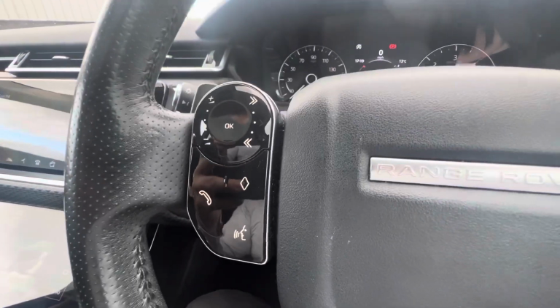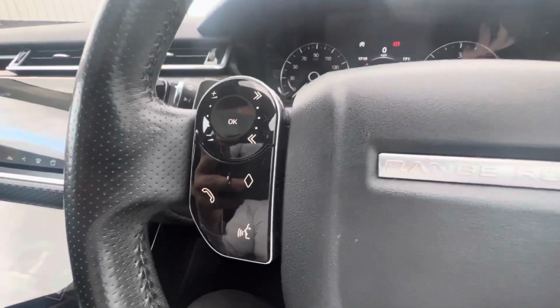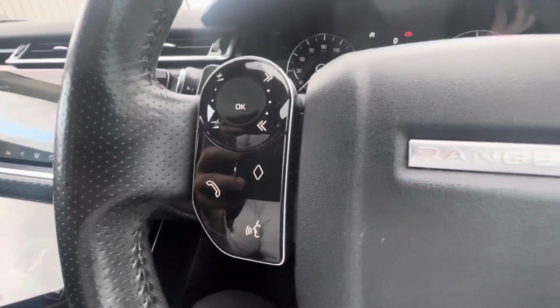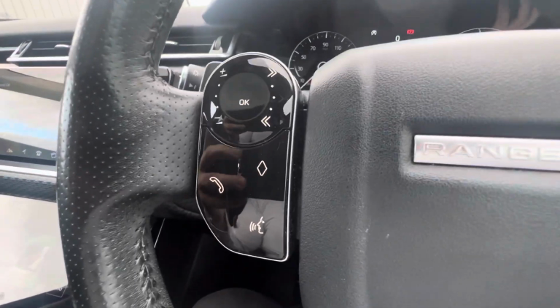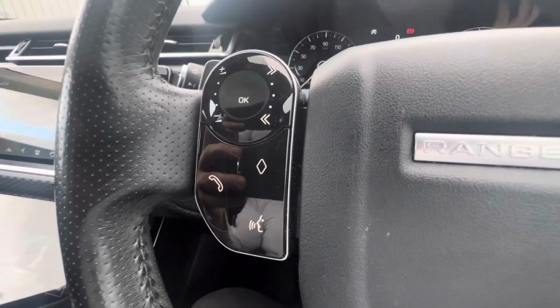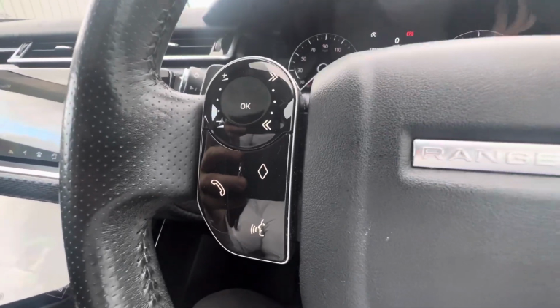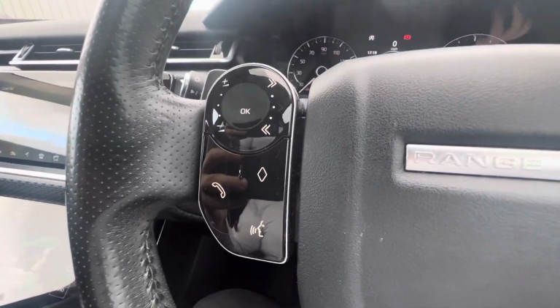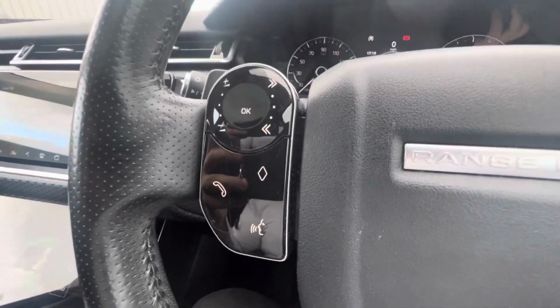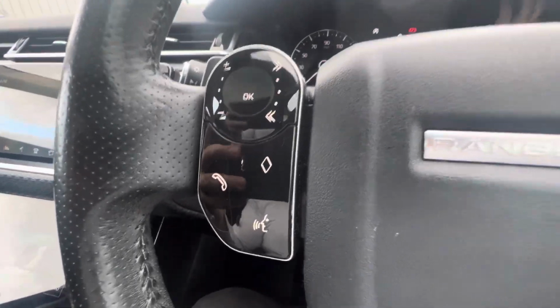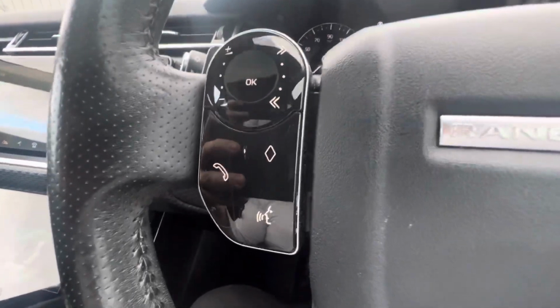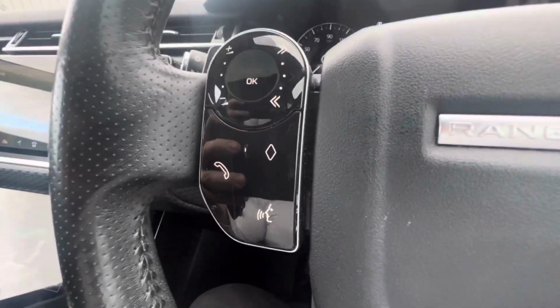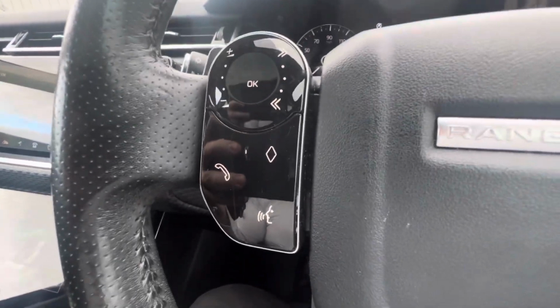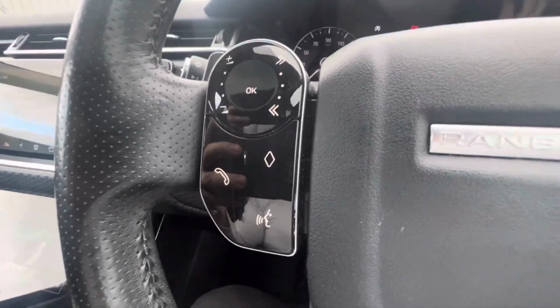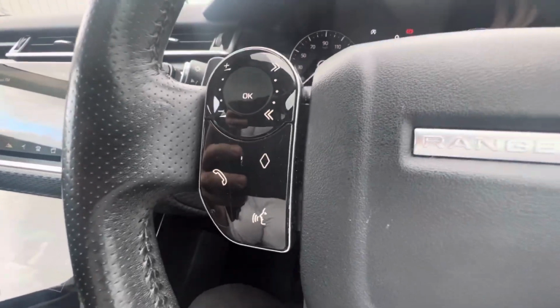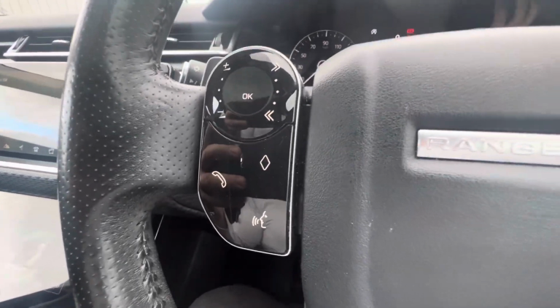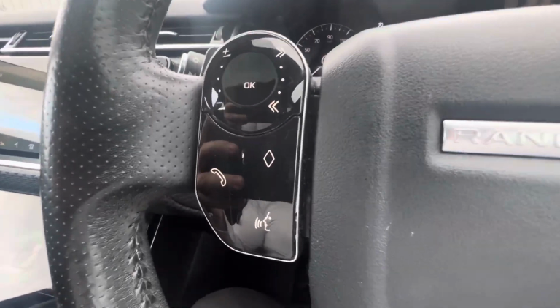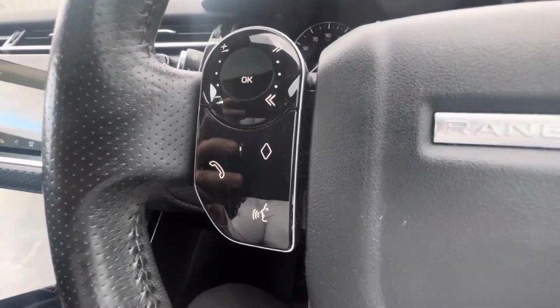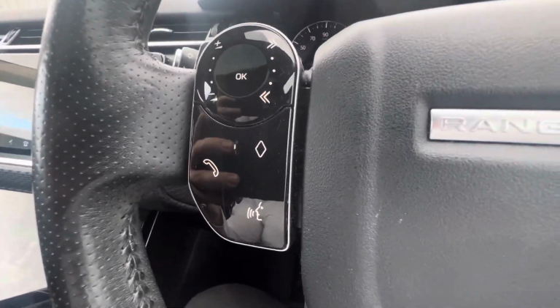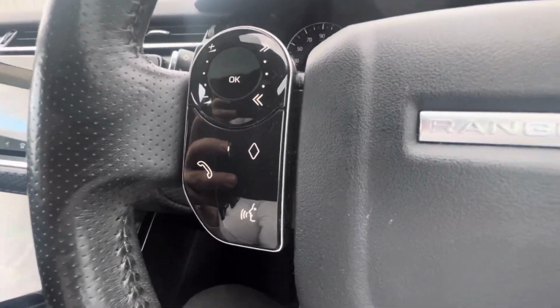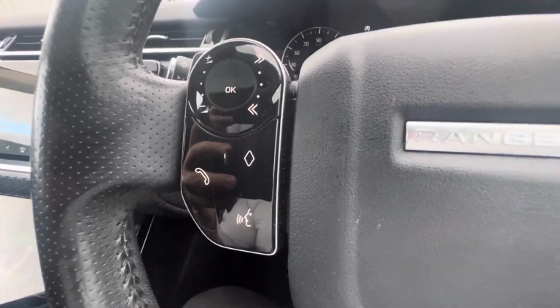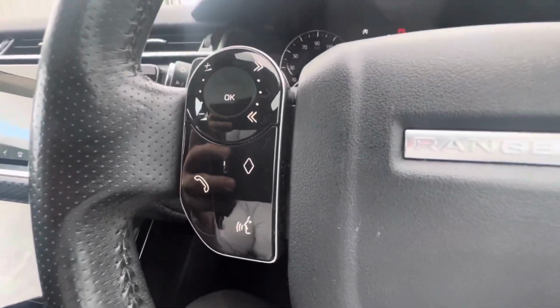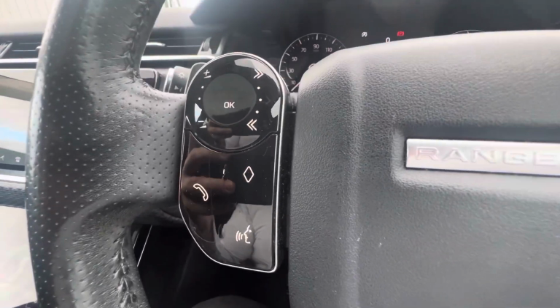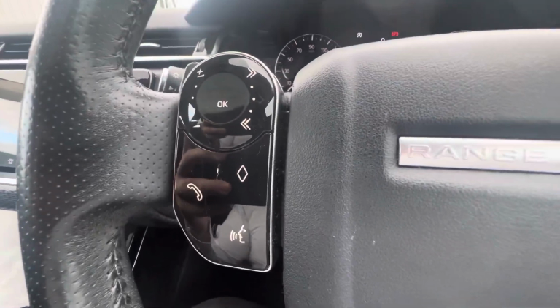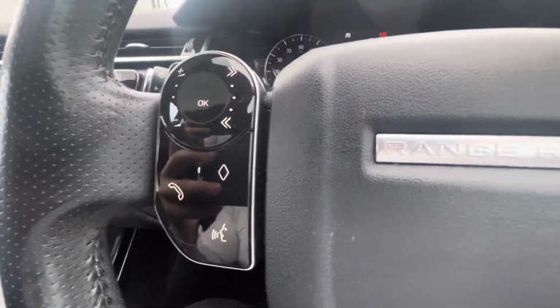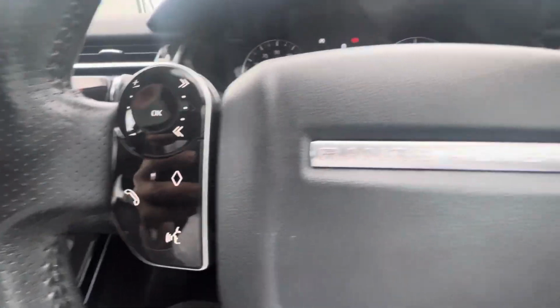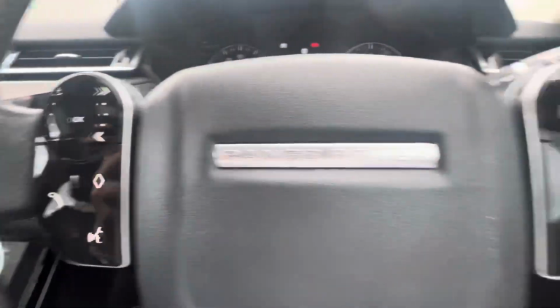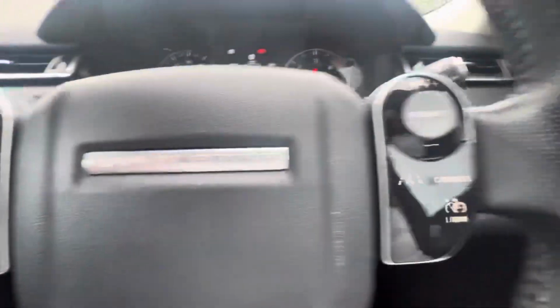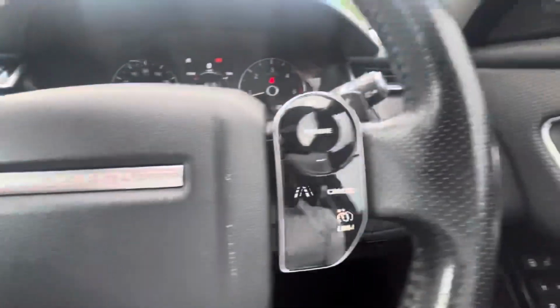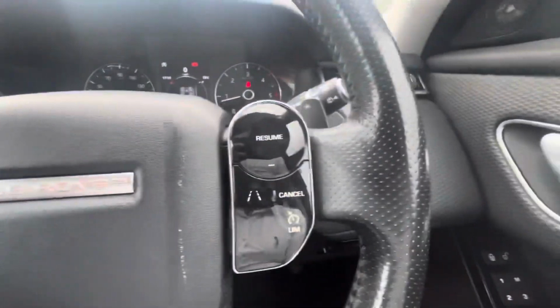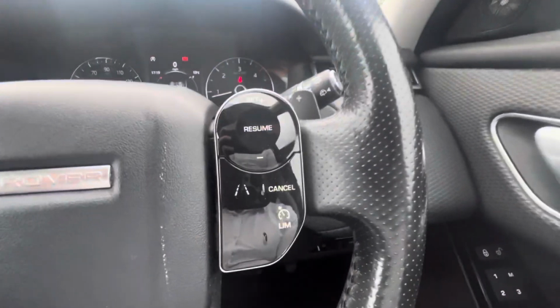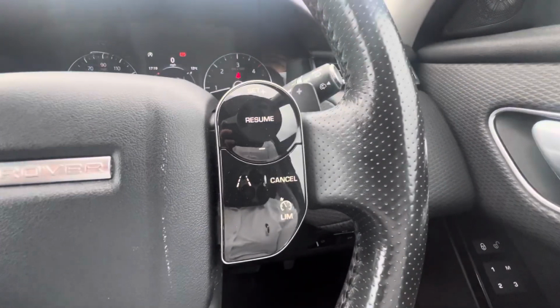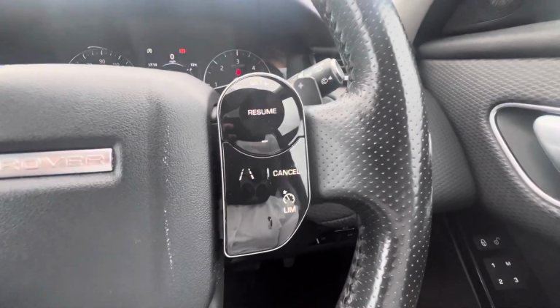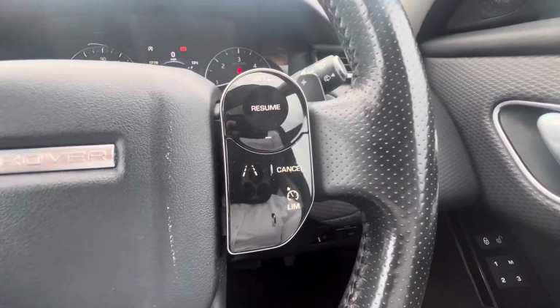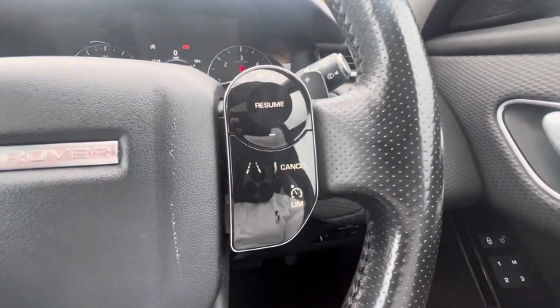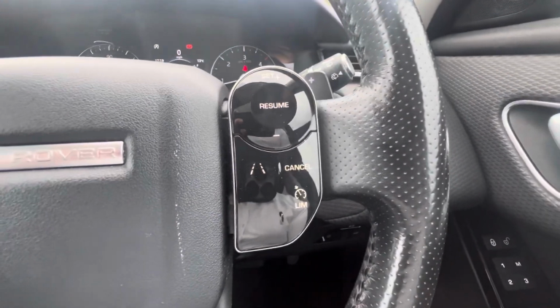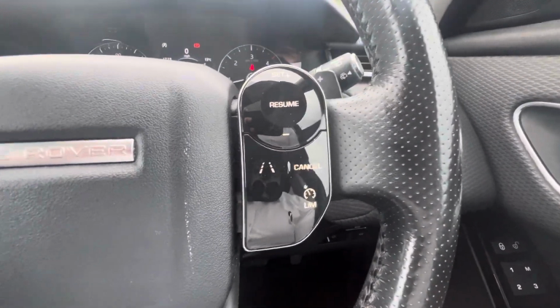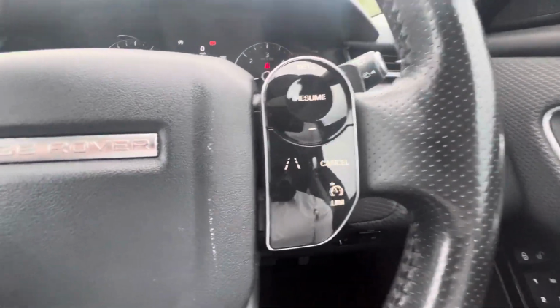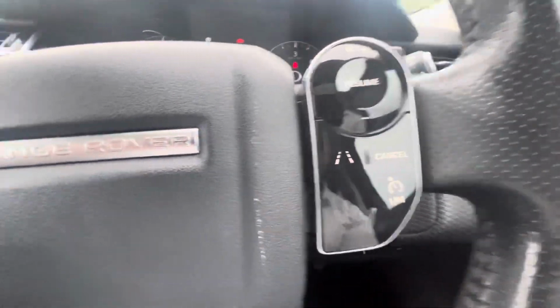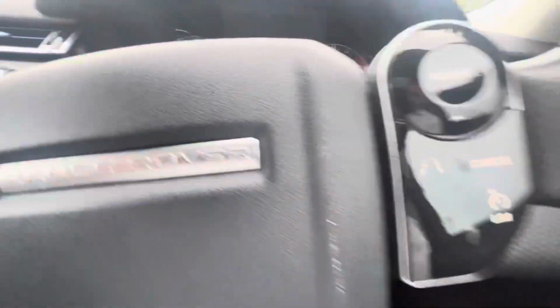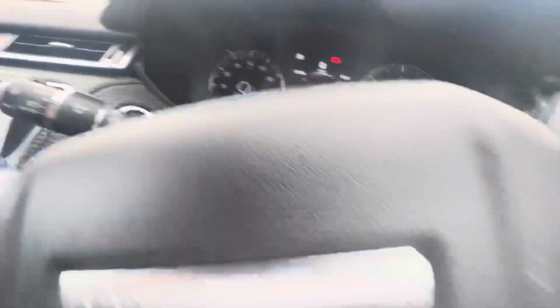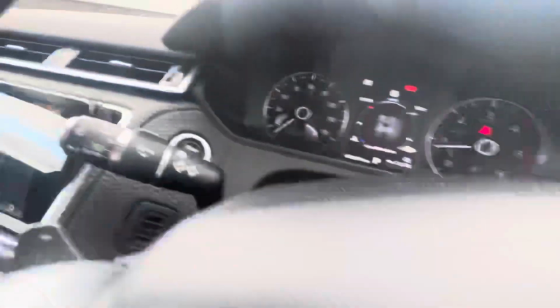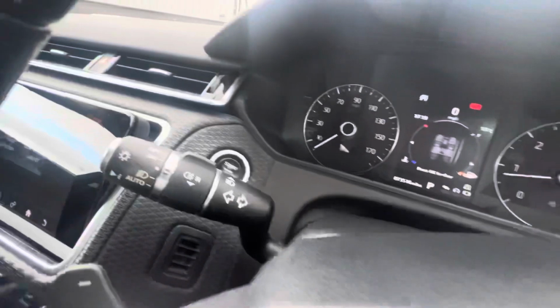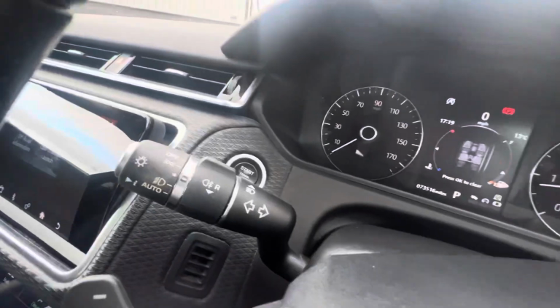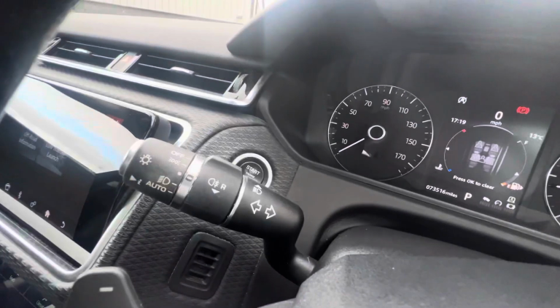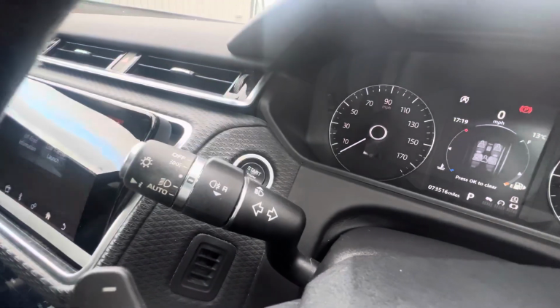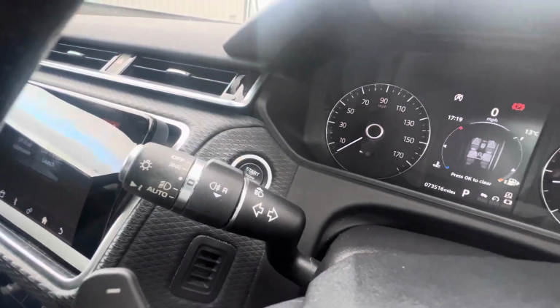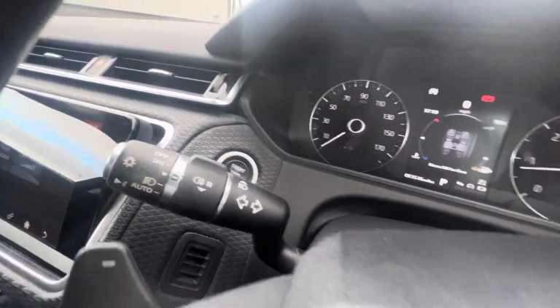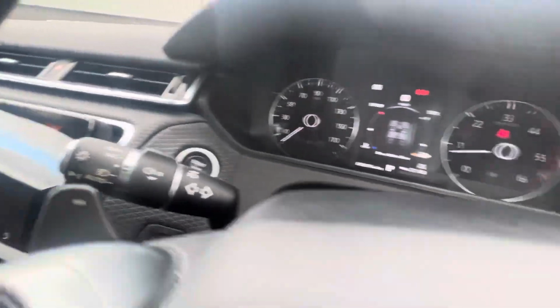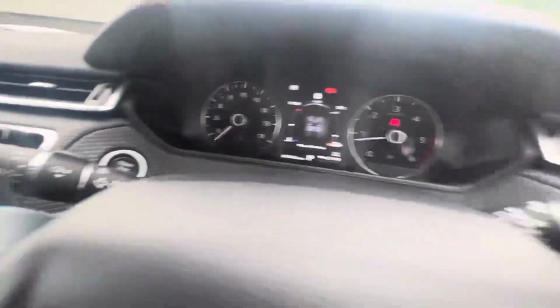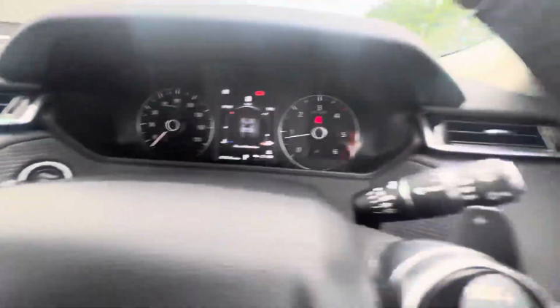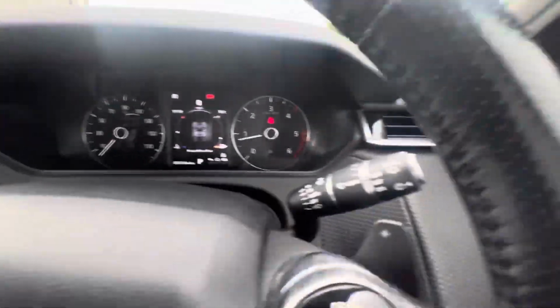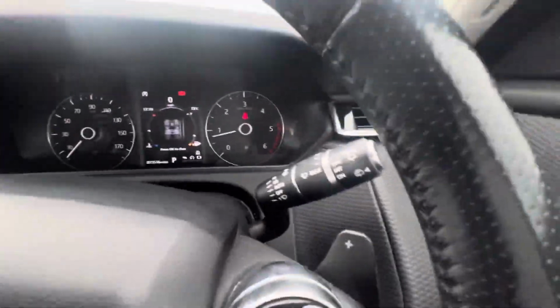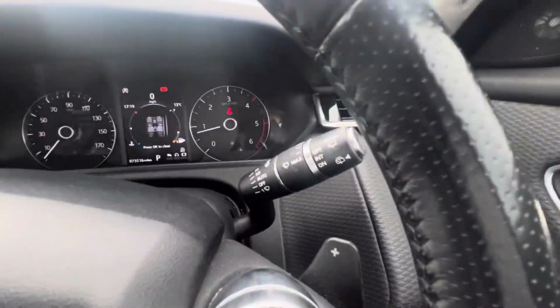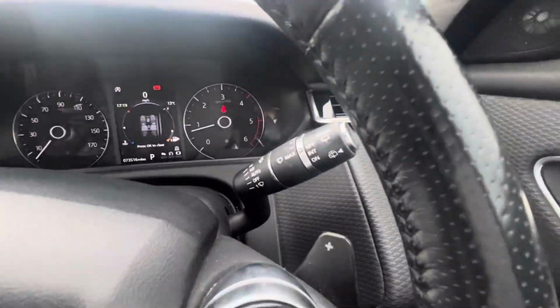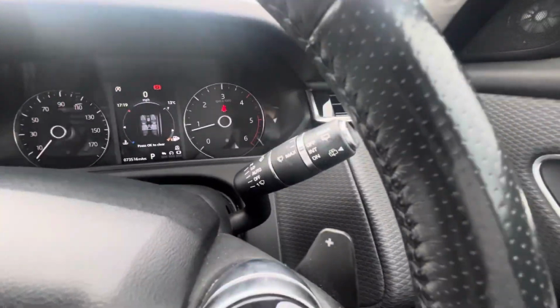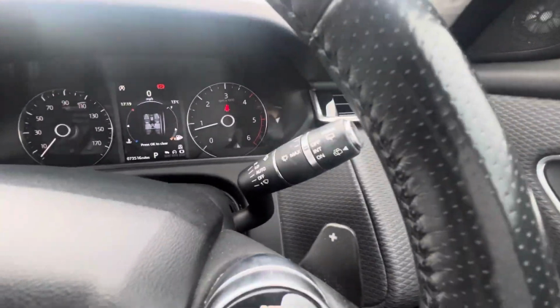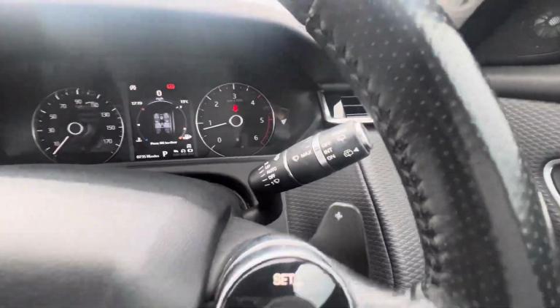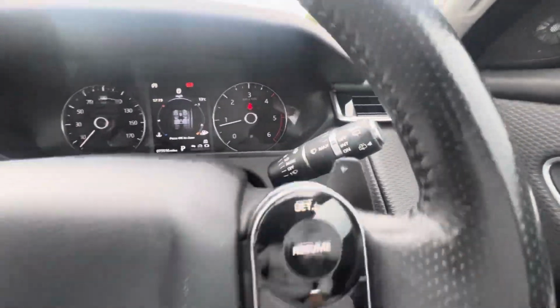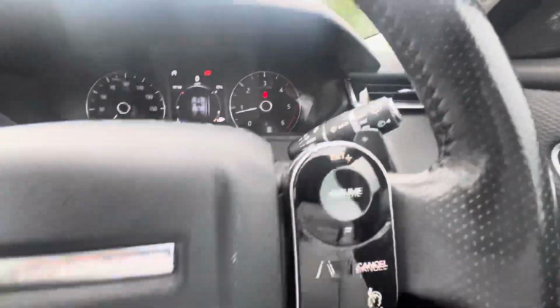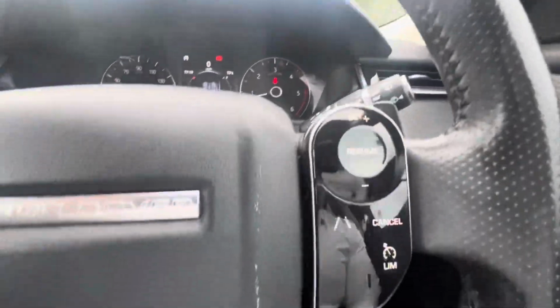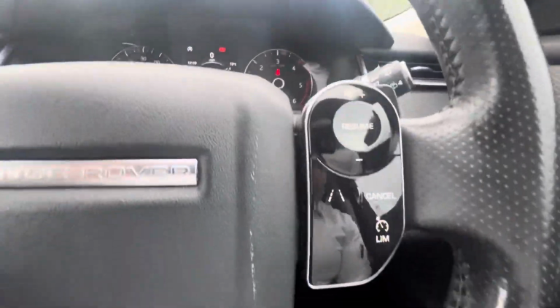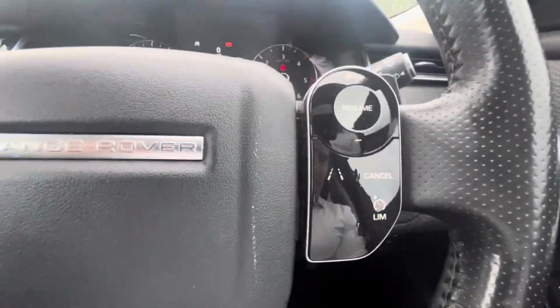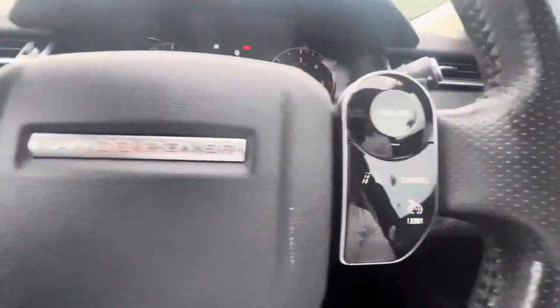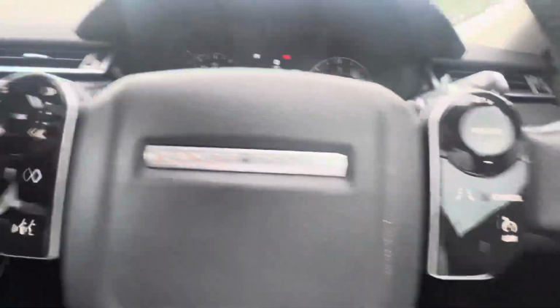There are hands-free controls on the steering wheel — you can answer phone calls, use voice recognition, and also cruise control on the other side. There are also automatic lights and wipers.